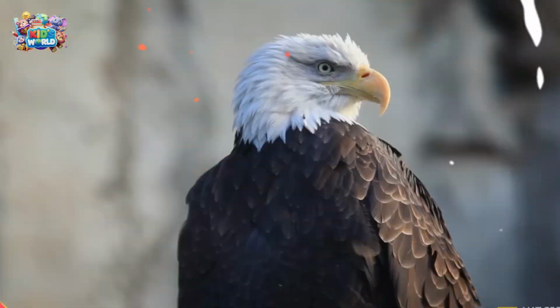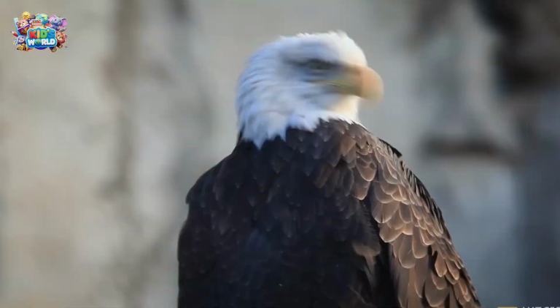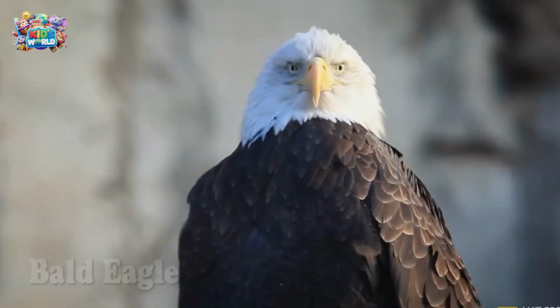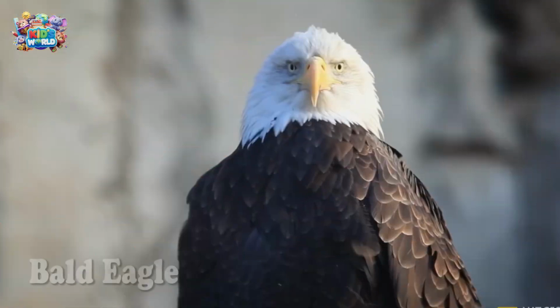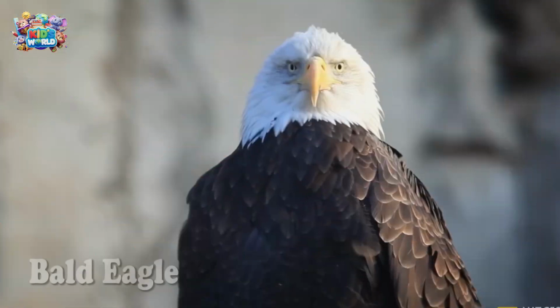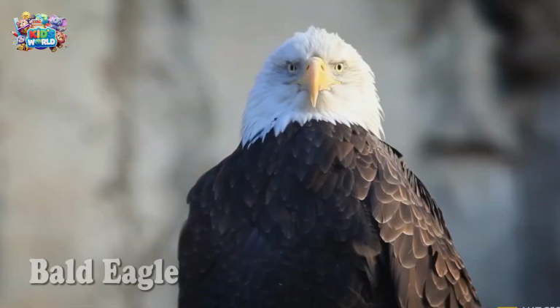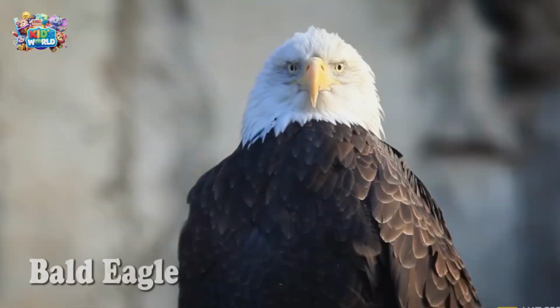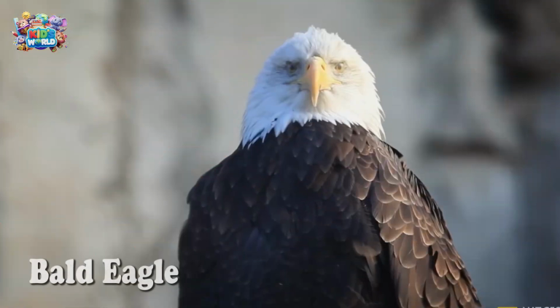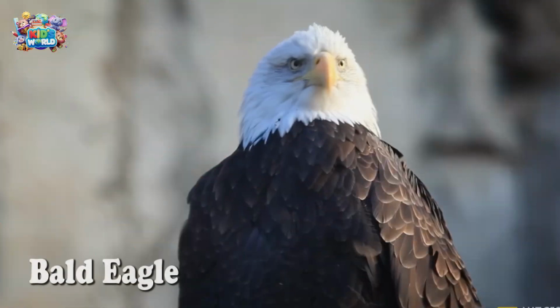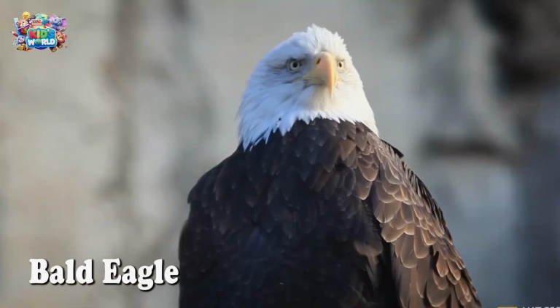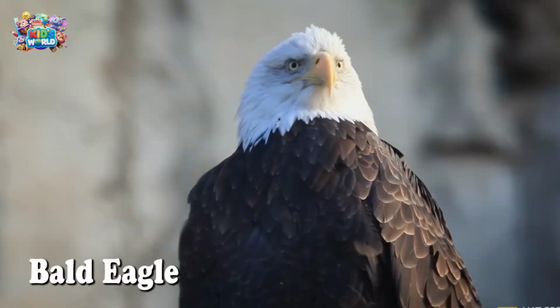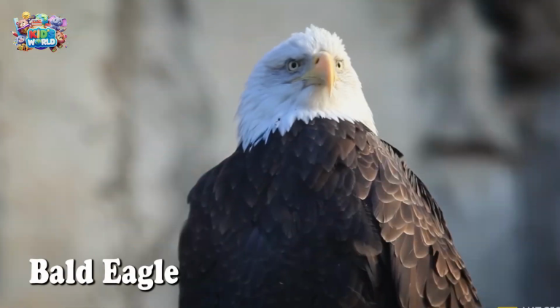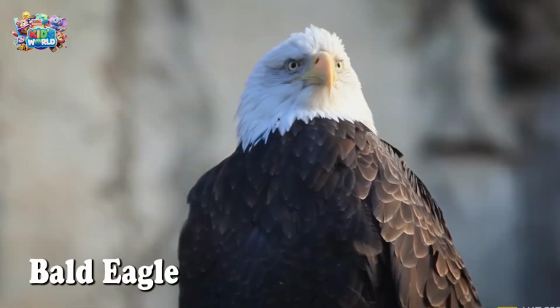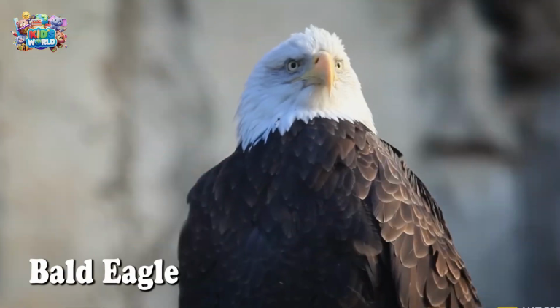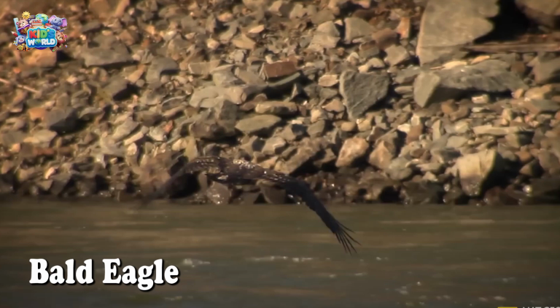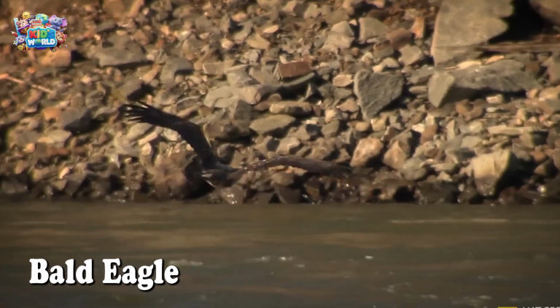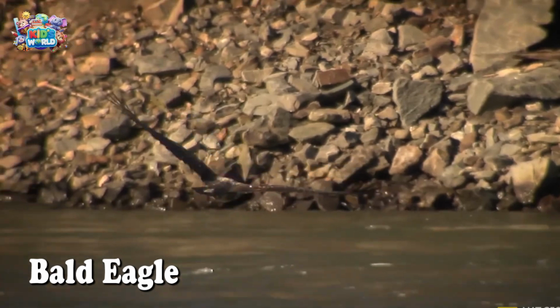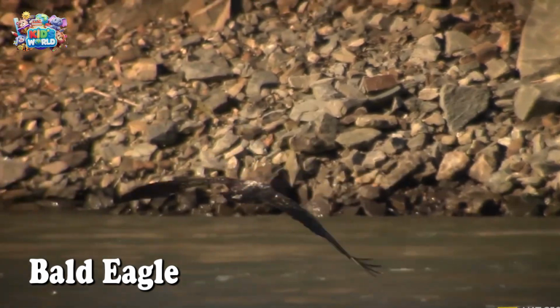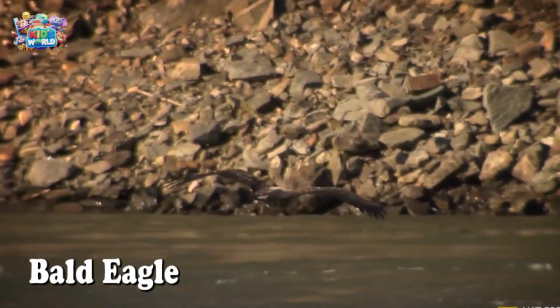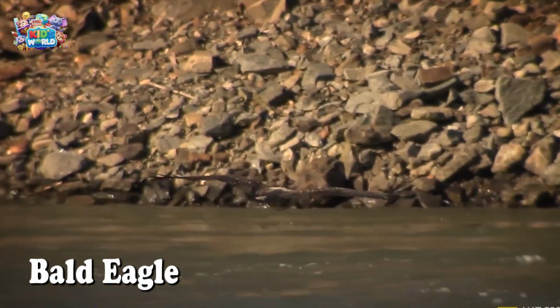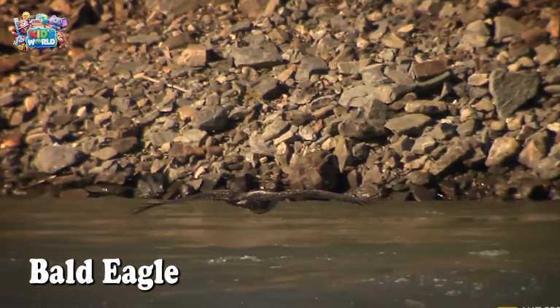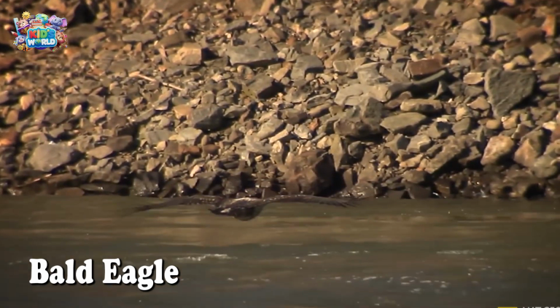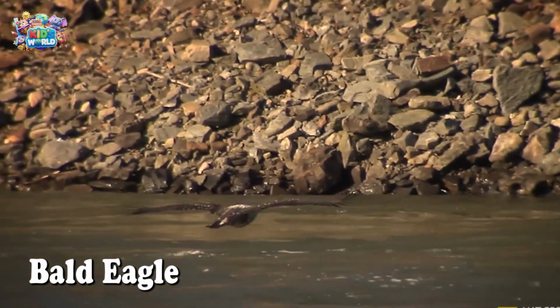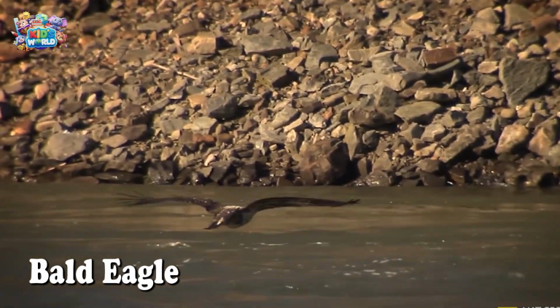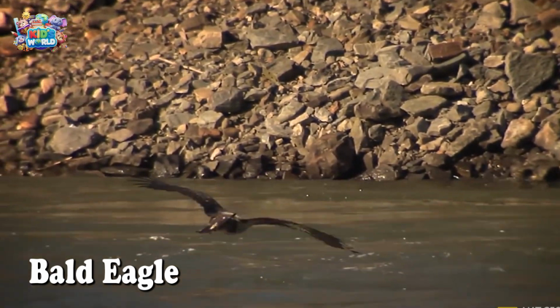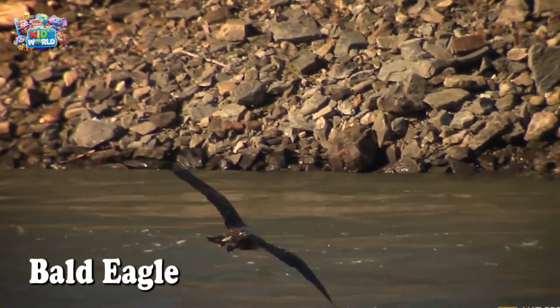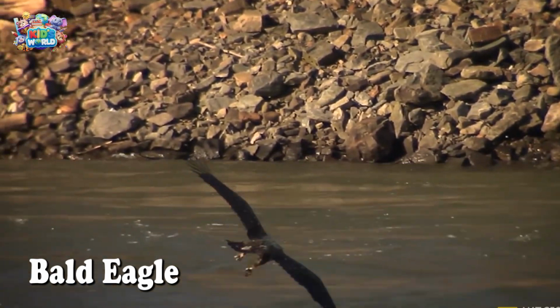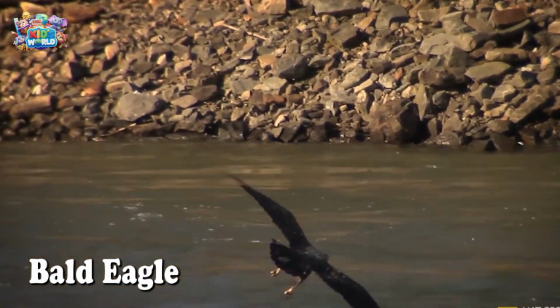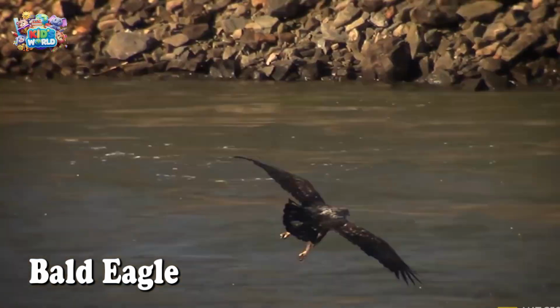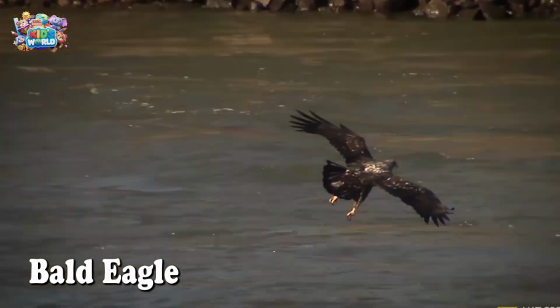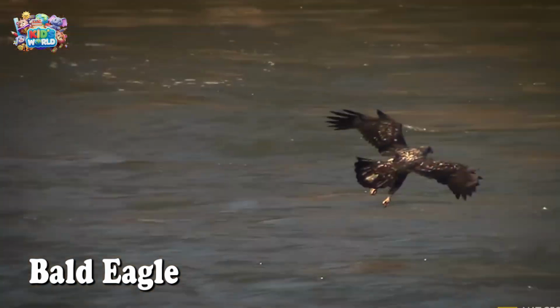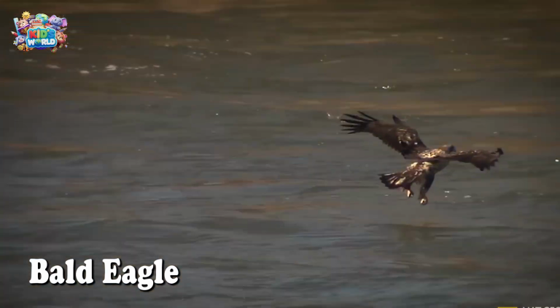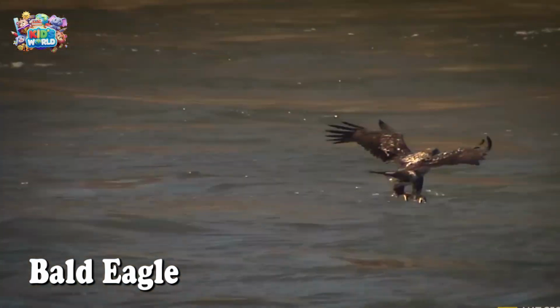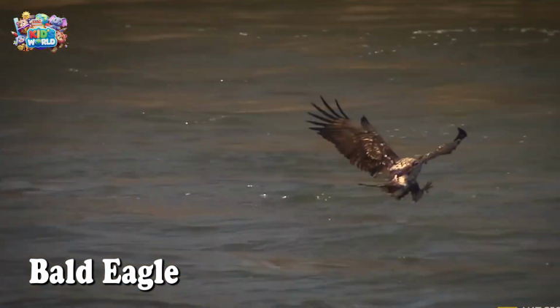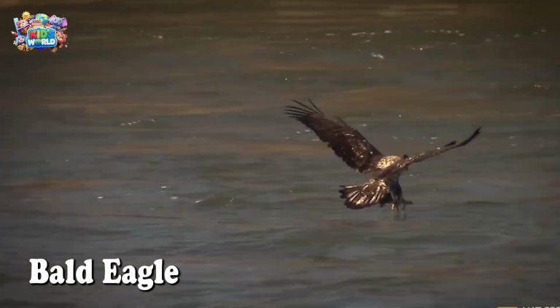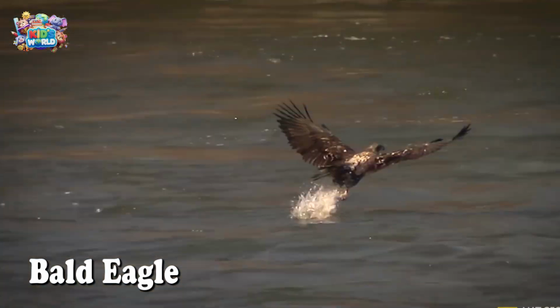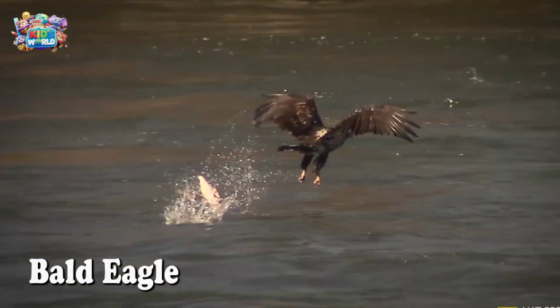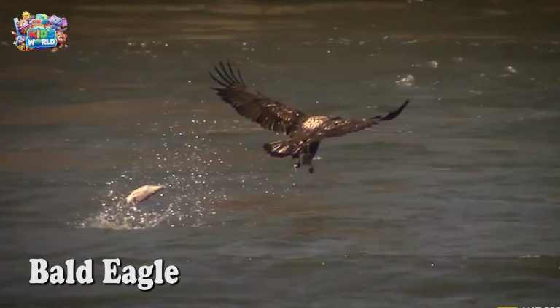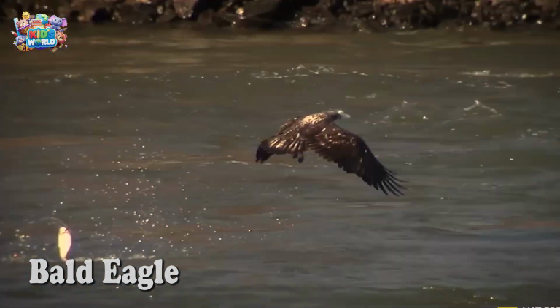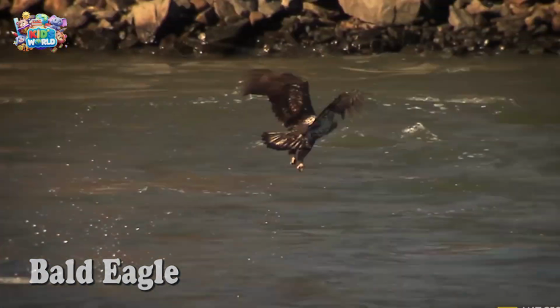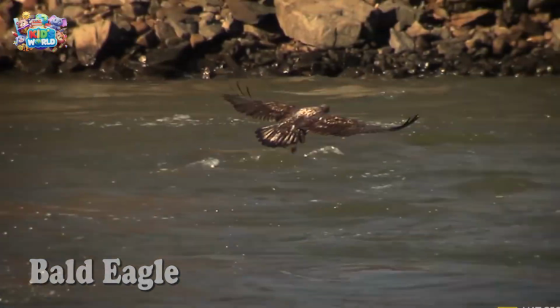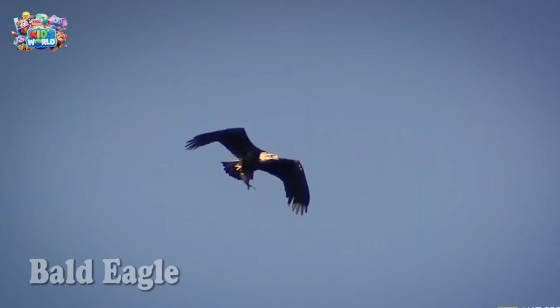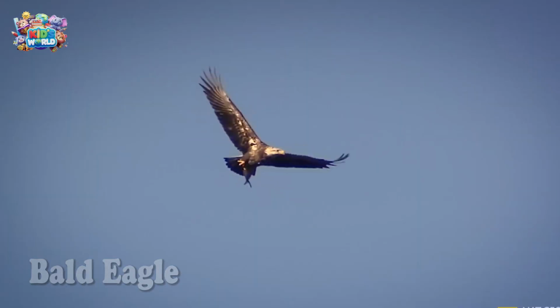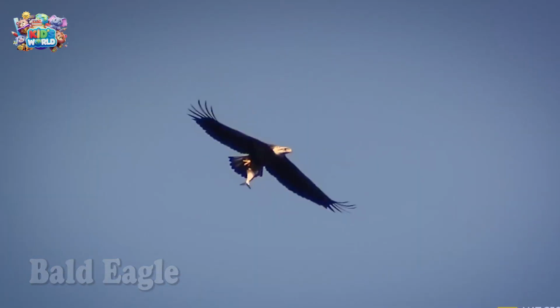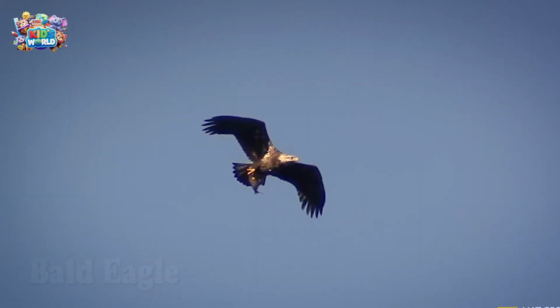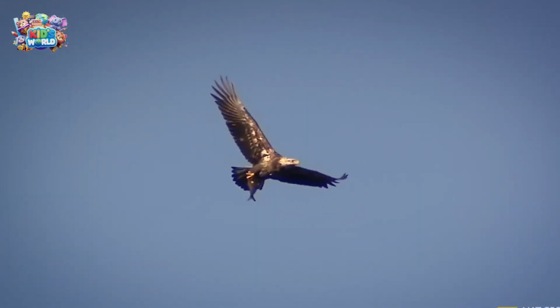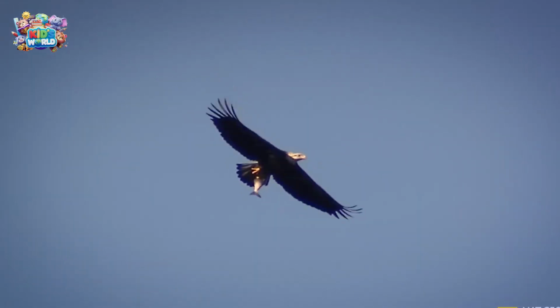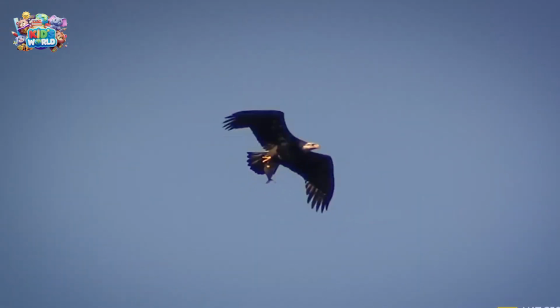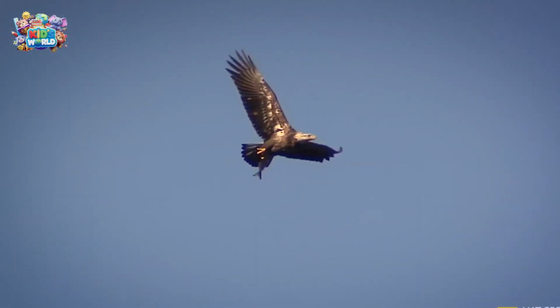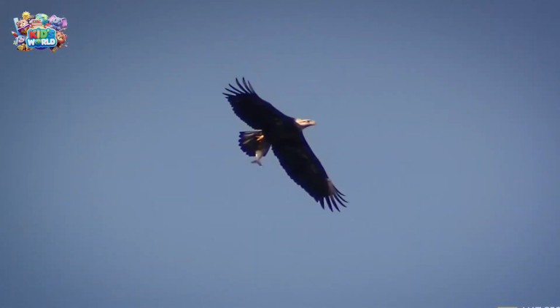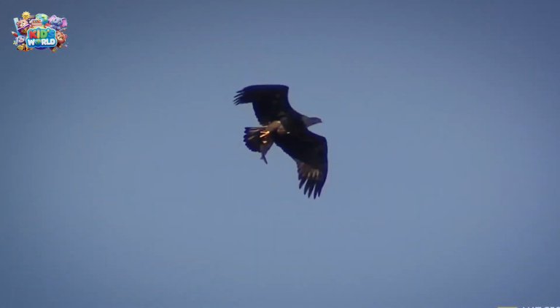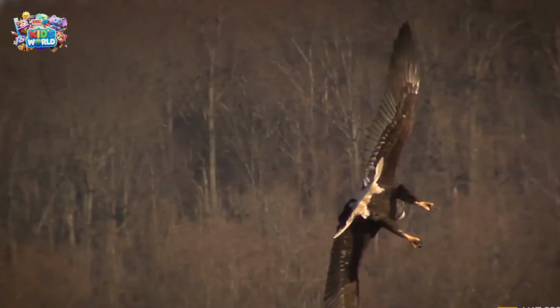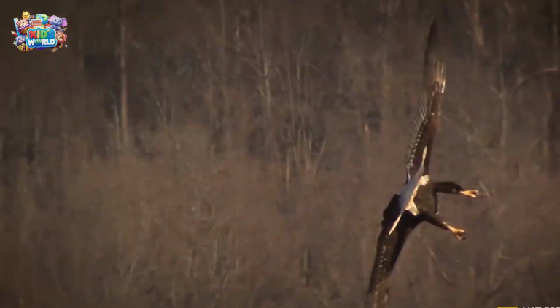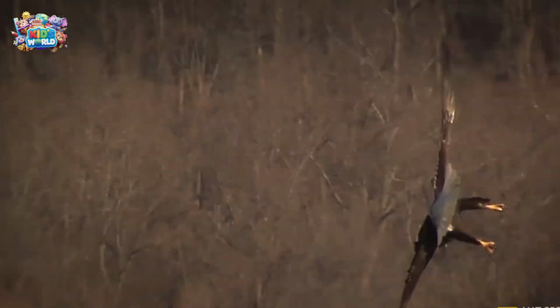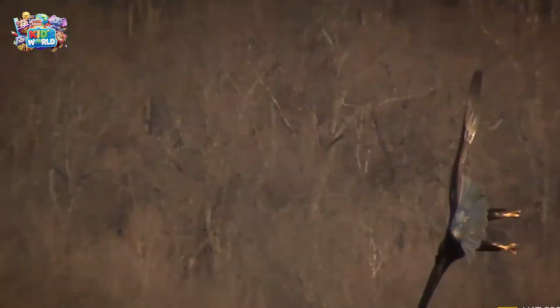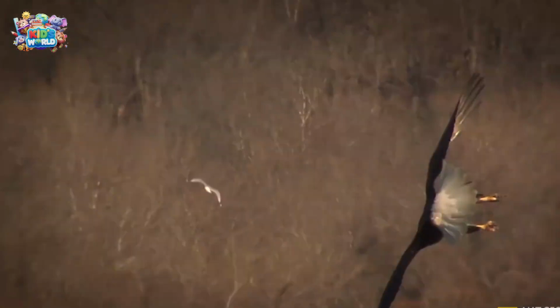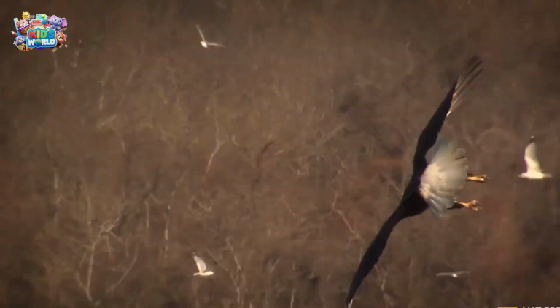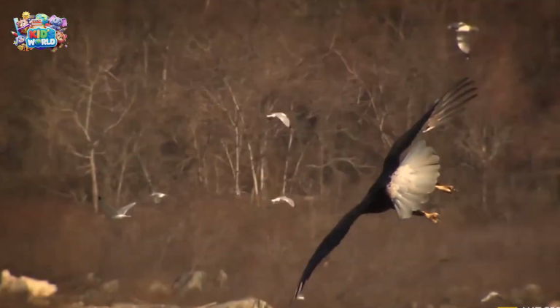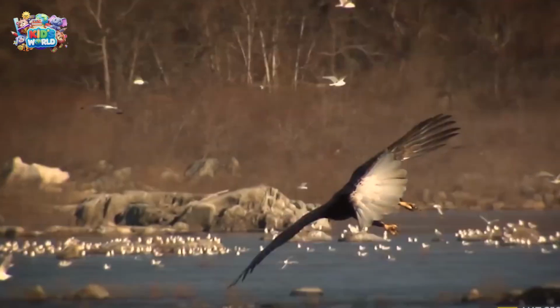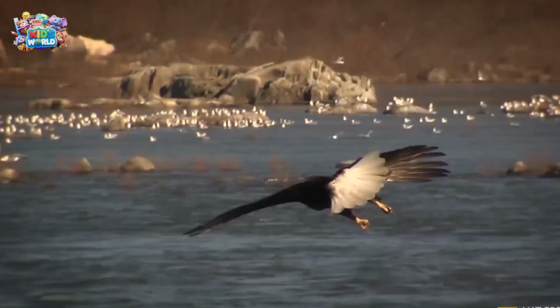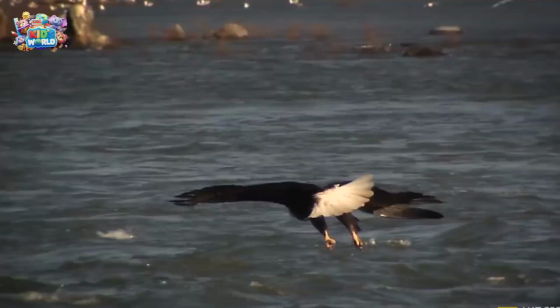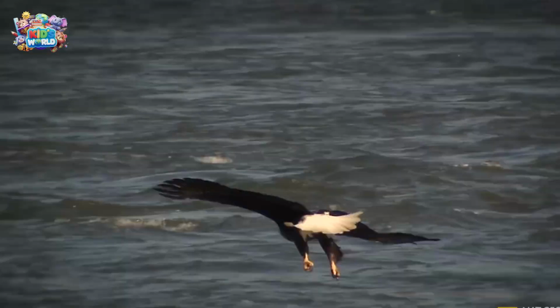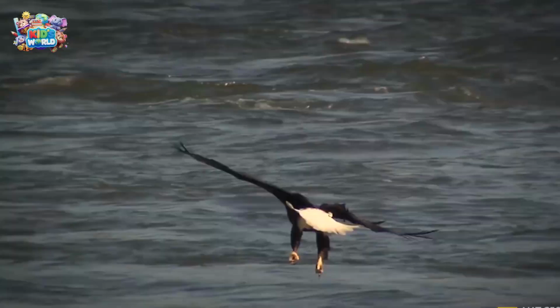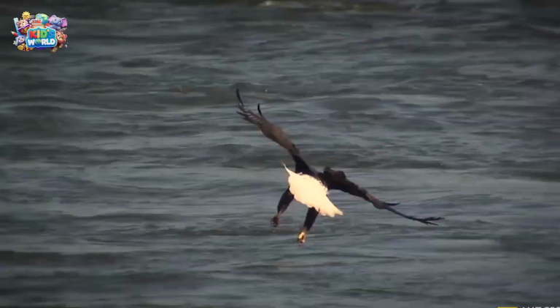Look at that eagle soar! The bald eagle is a symbol of strength and freedom. Did you know their eyesight is eight times better than humans?